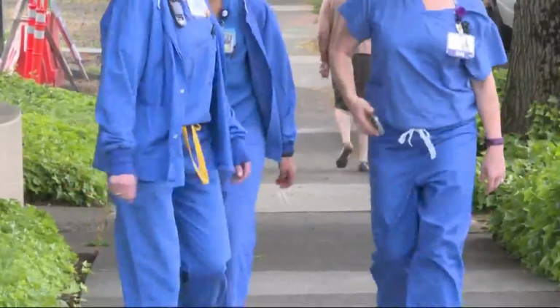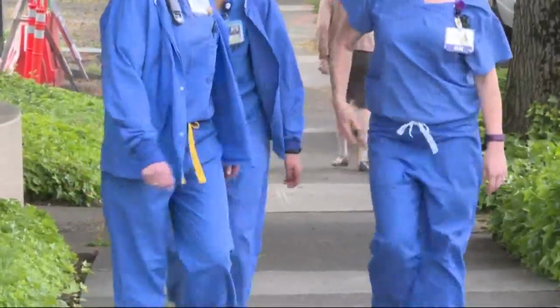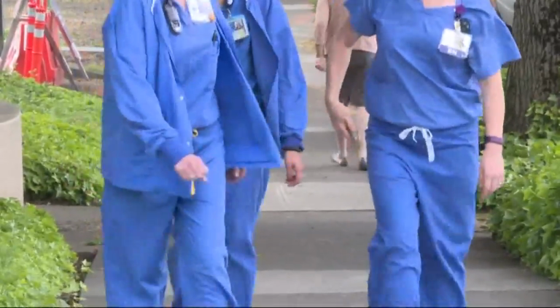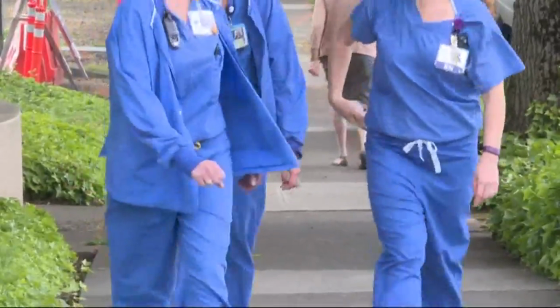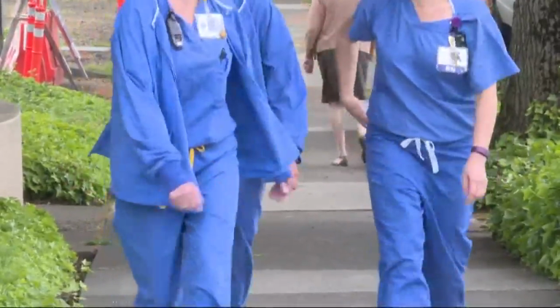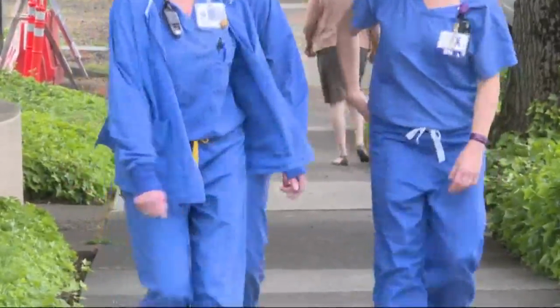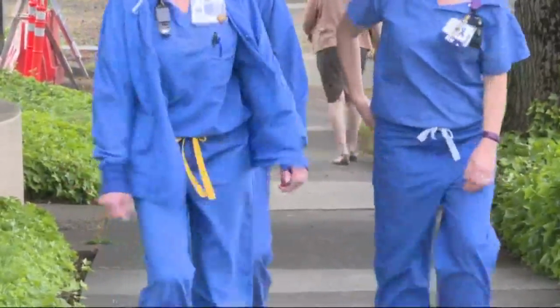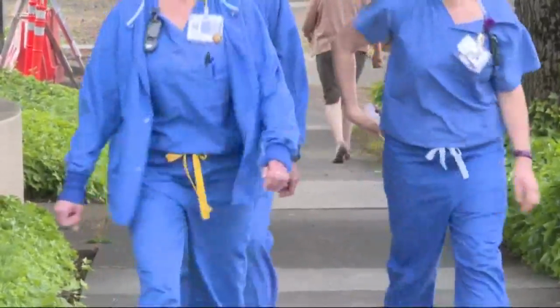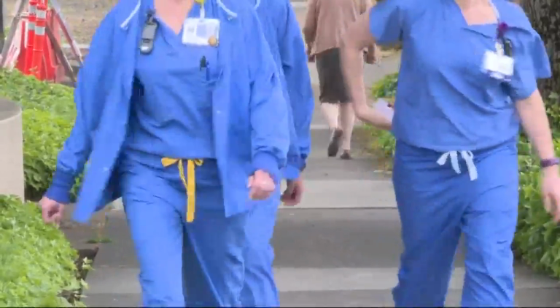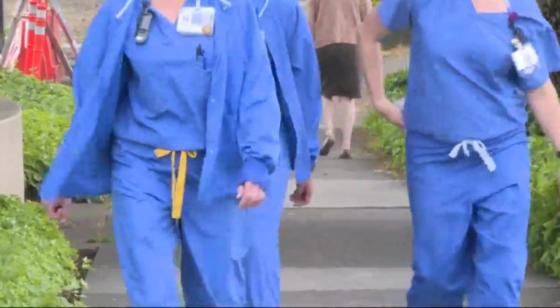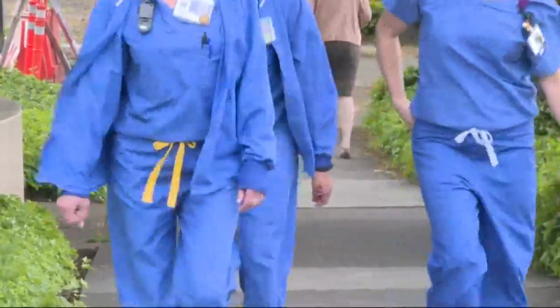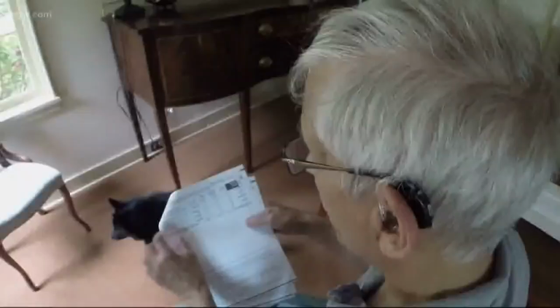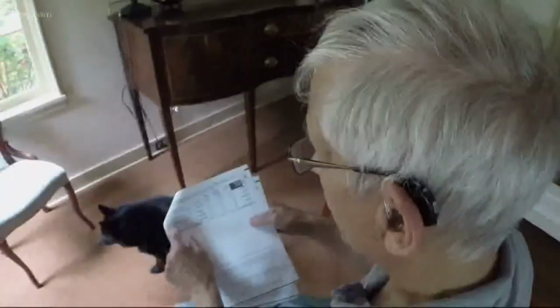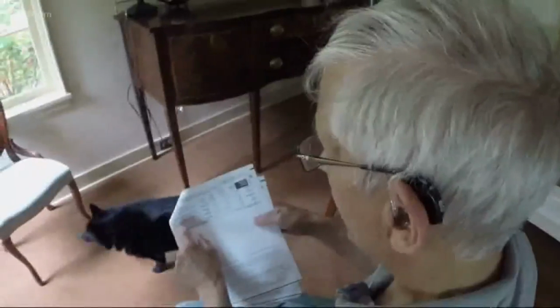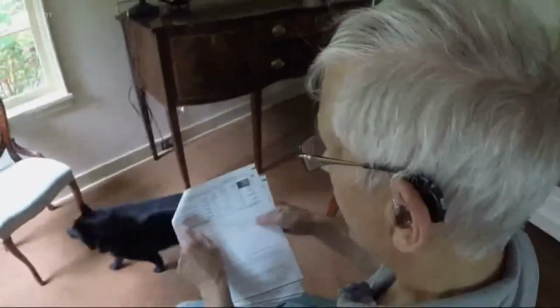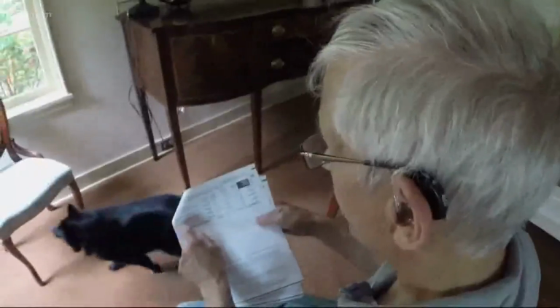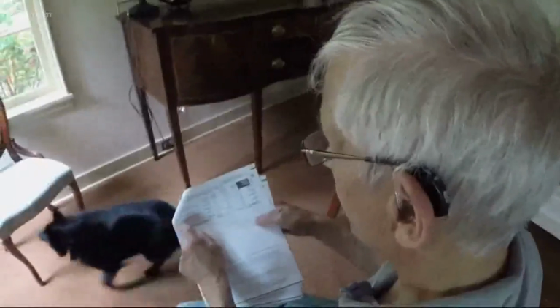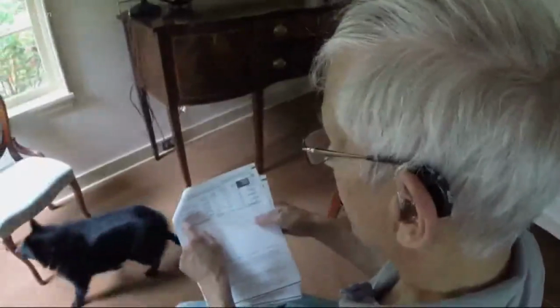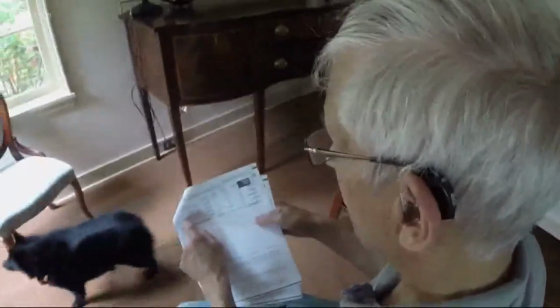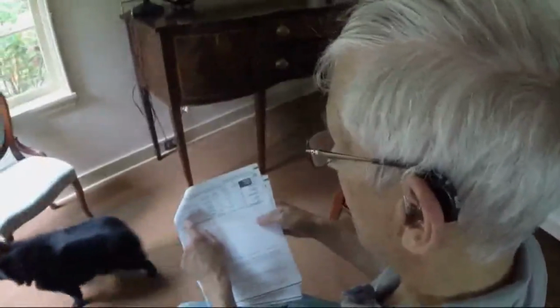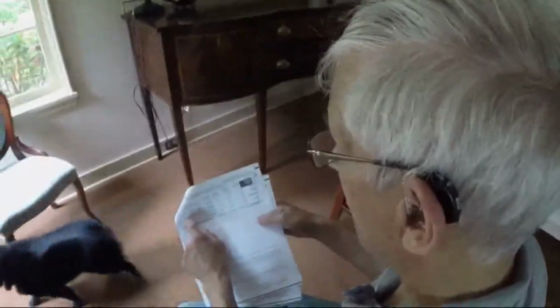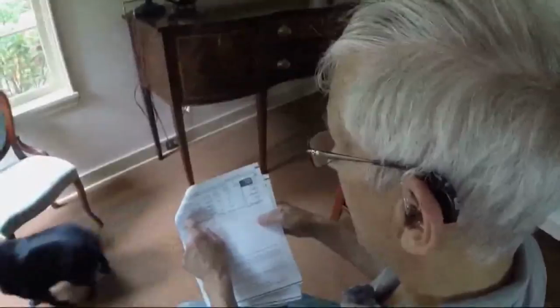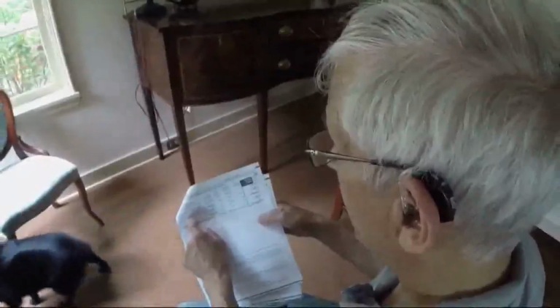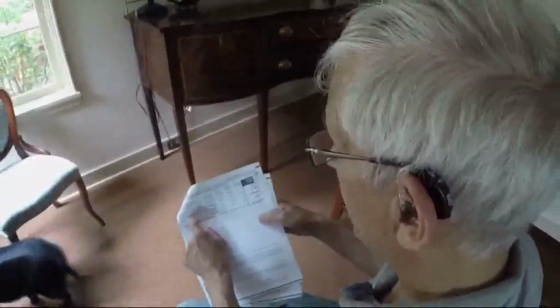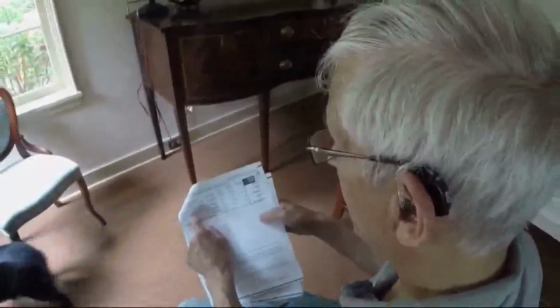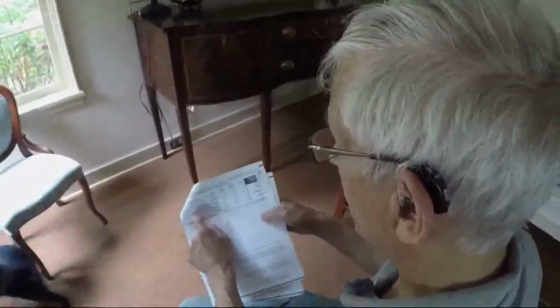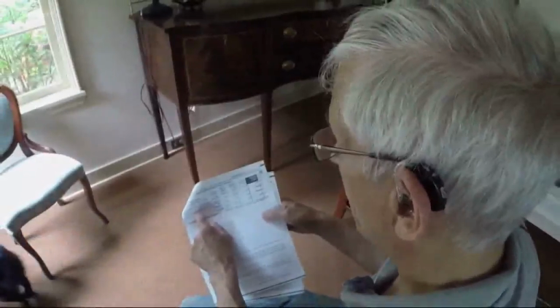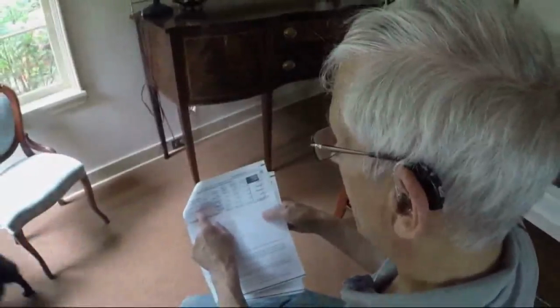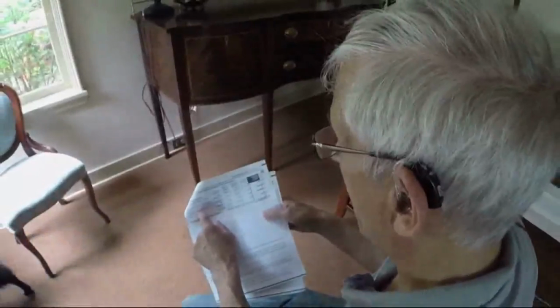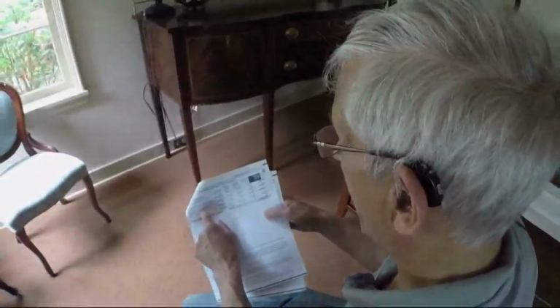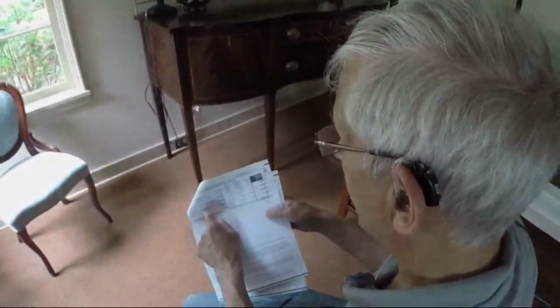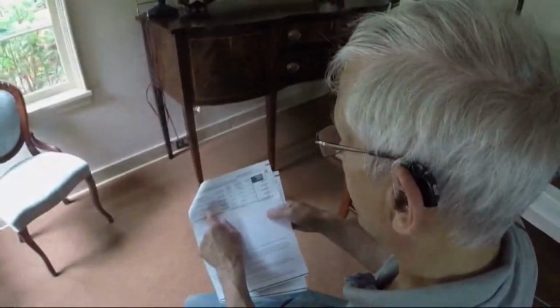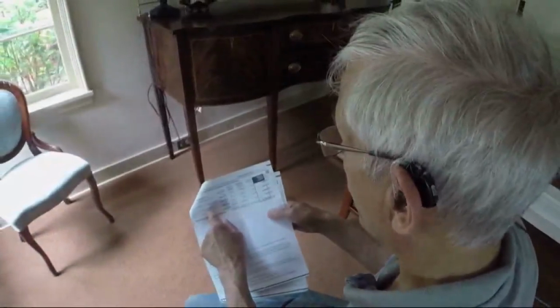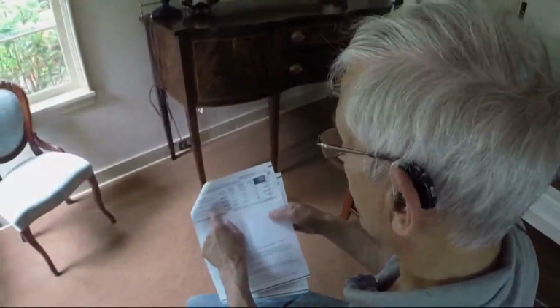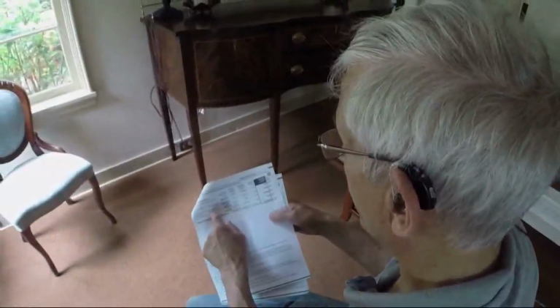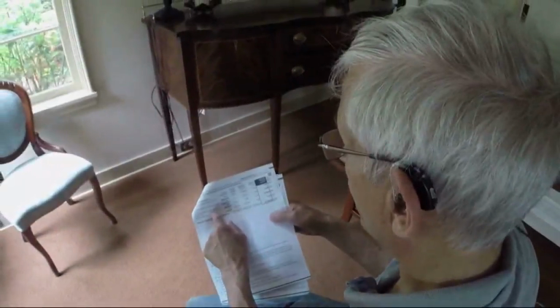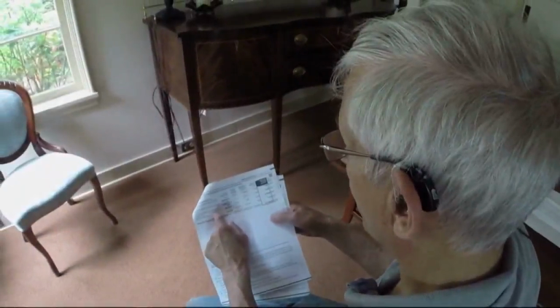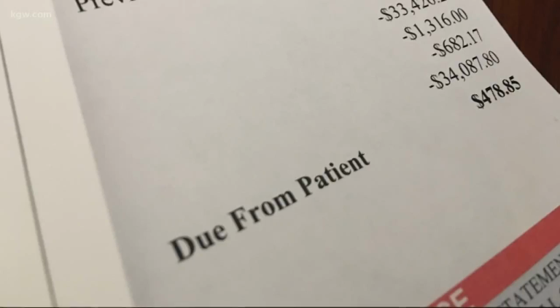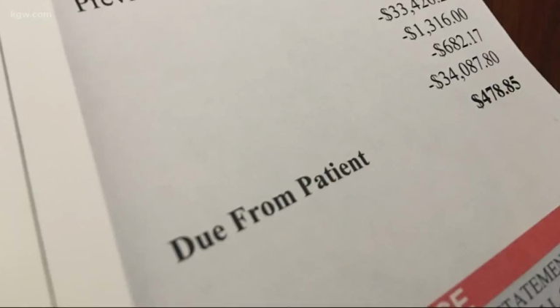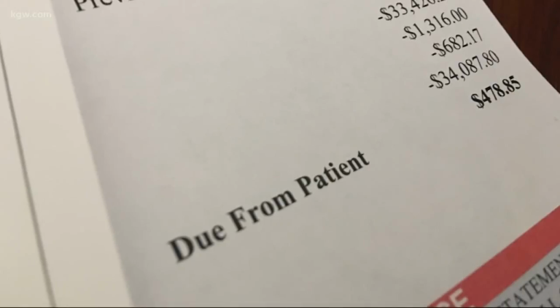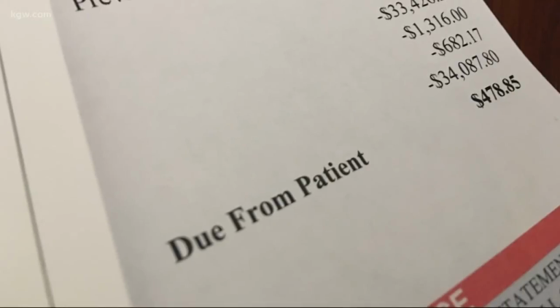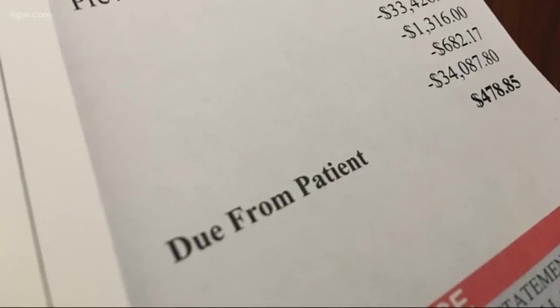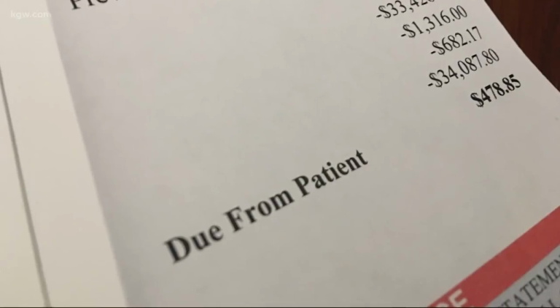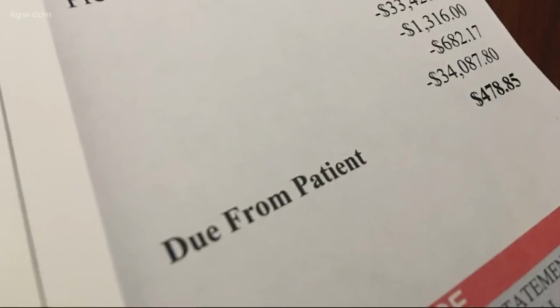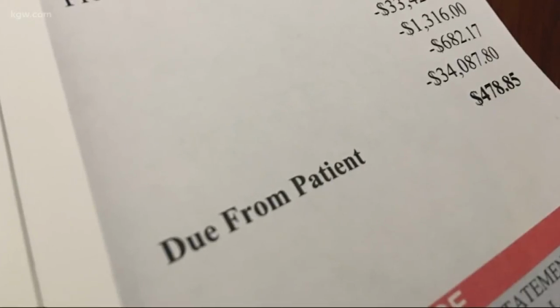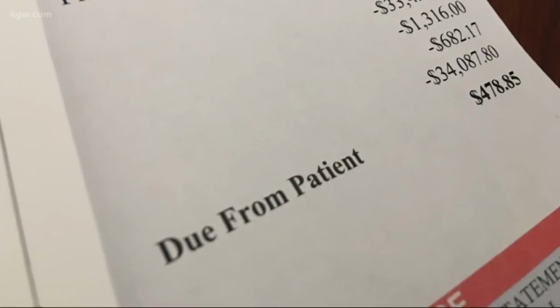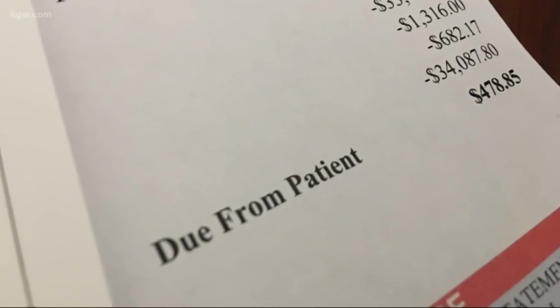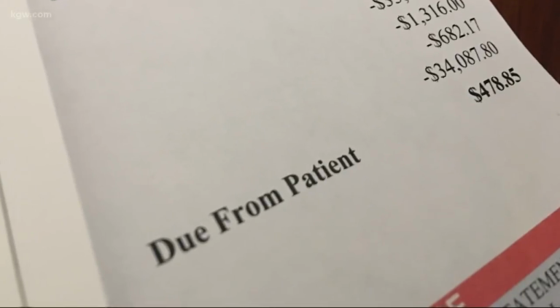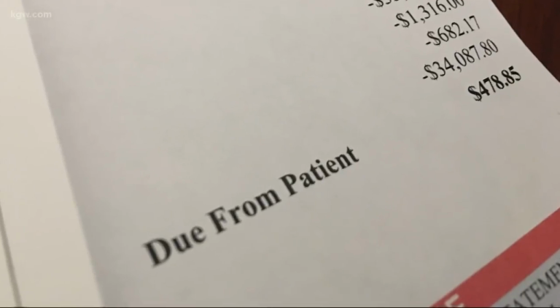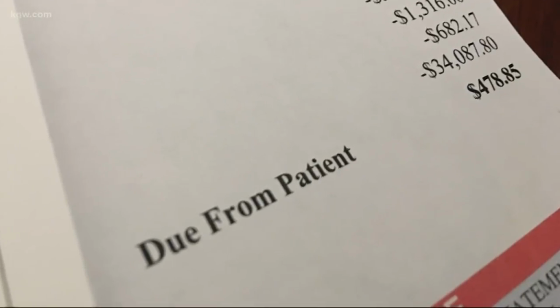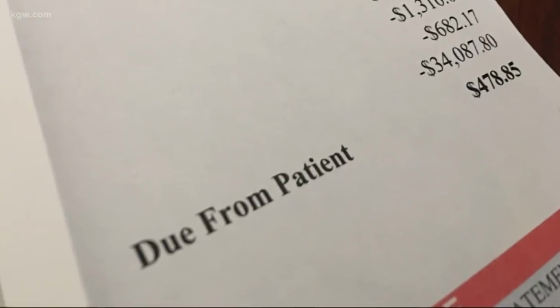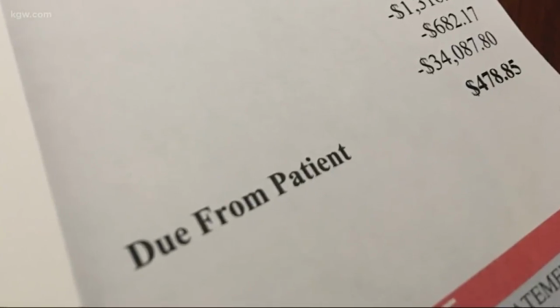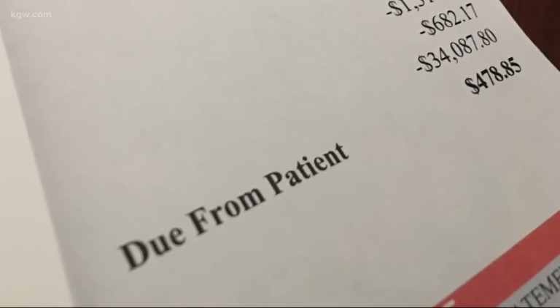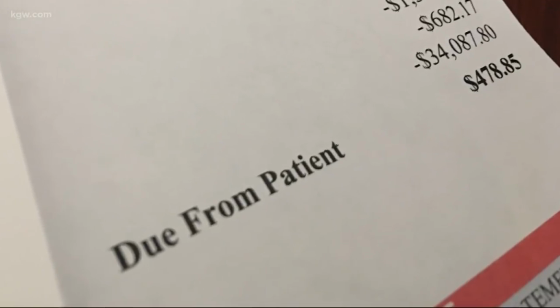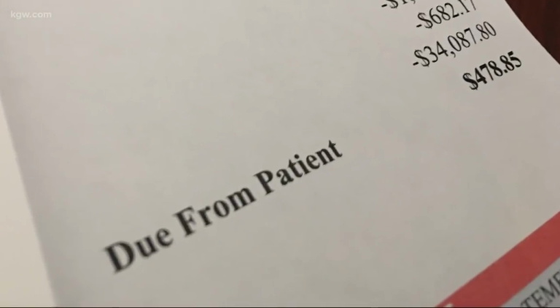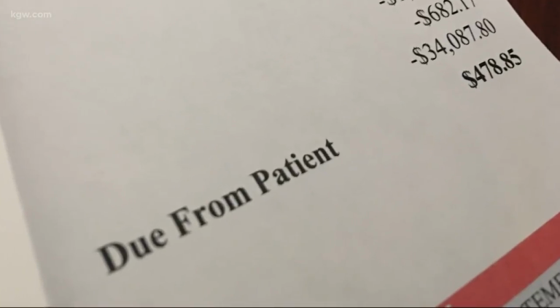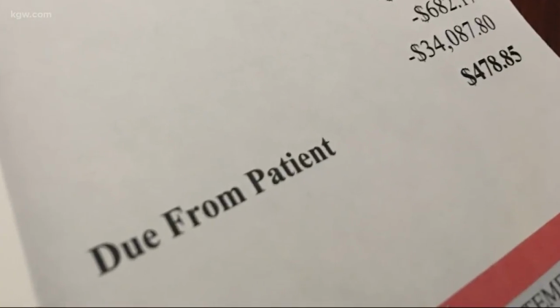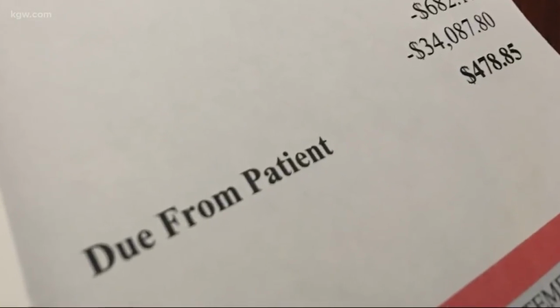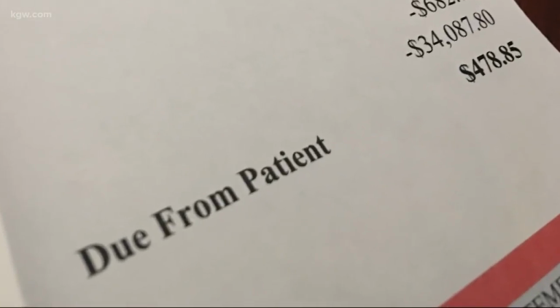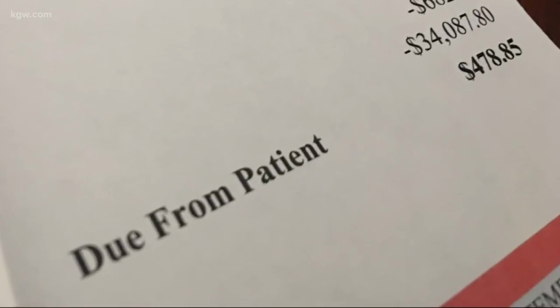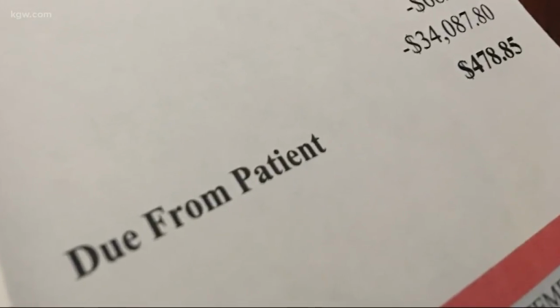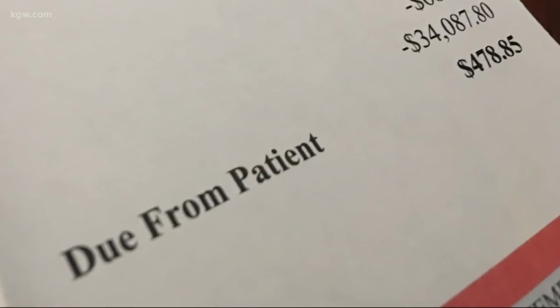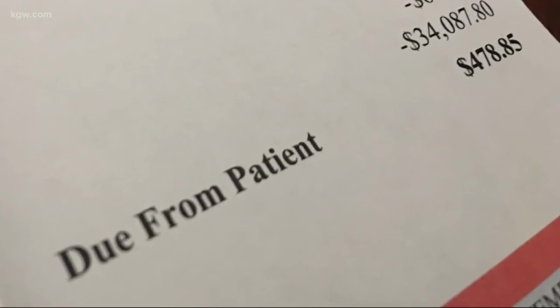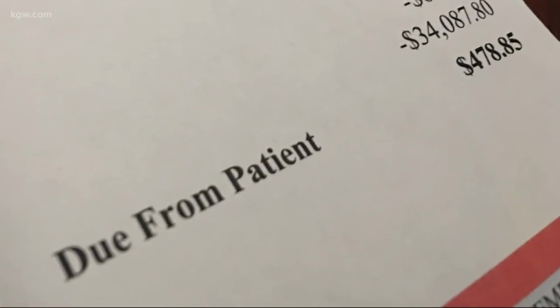Either way, Lawrence hopes his experience is a lesson to all of us: check the bill when you get it. In Portland, Christine Projanić, KGW News.